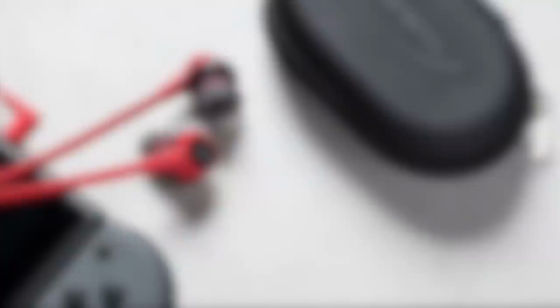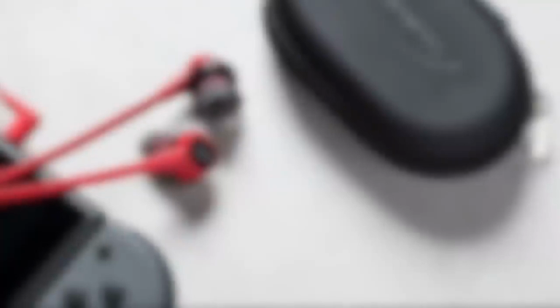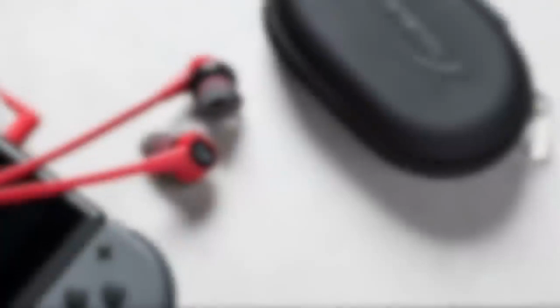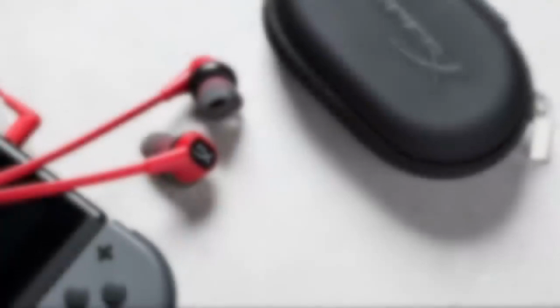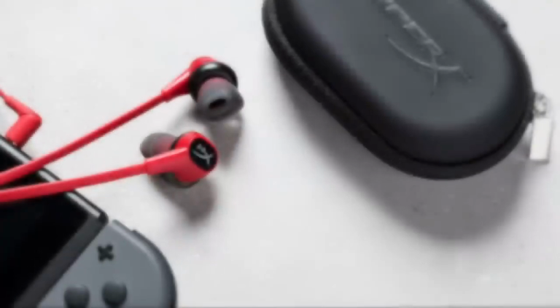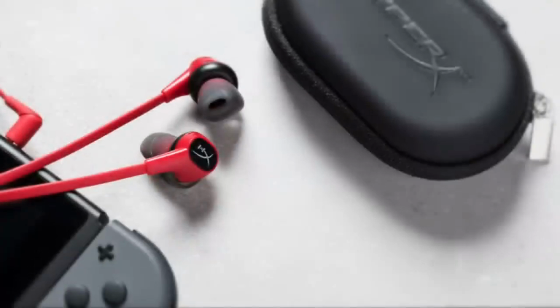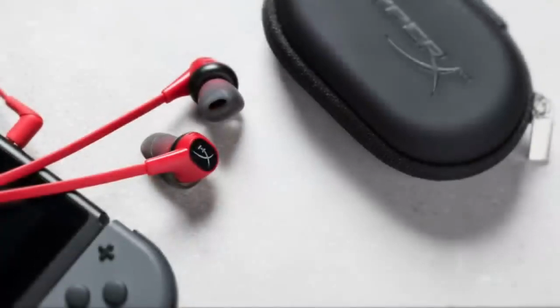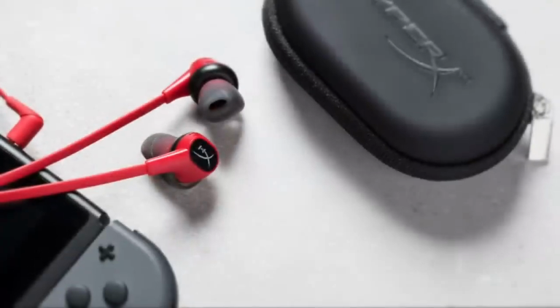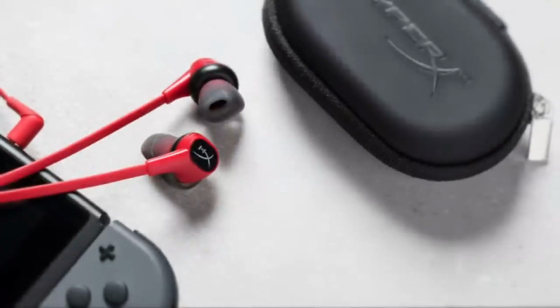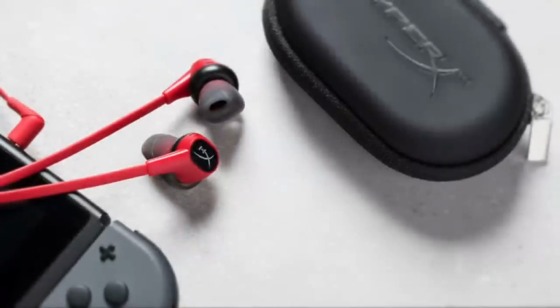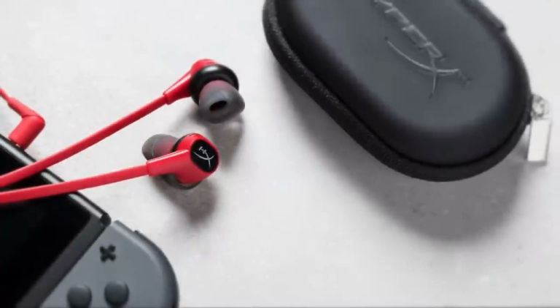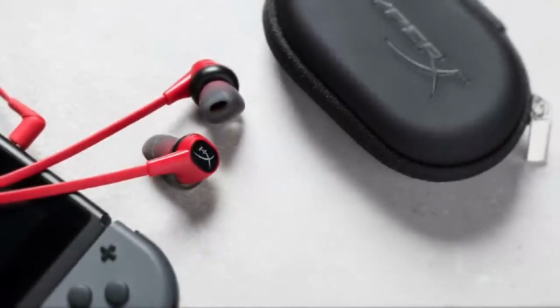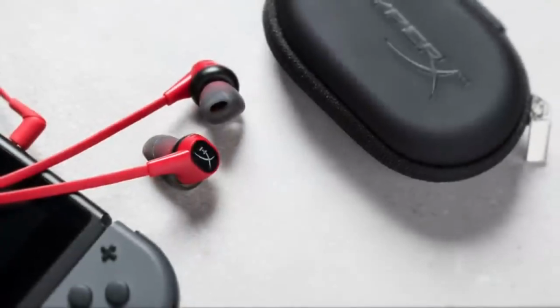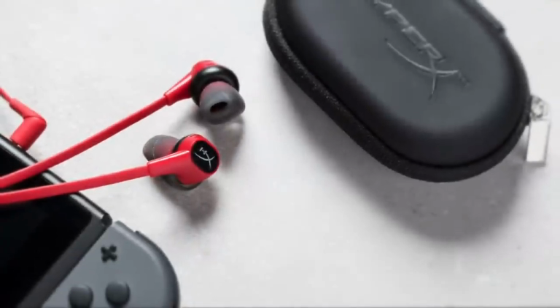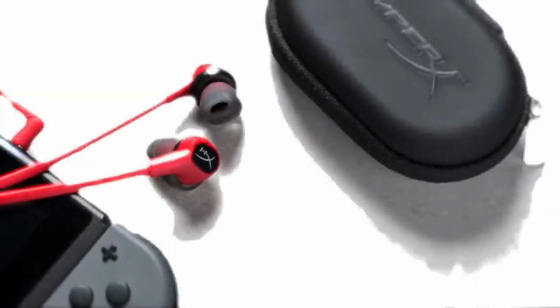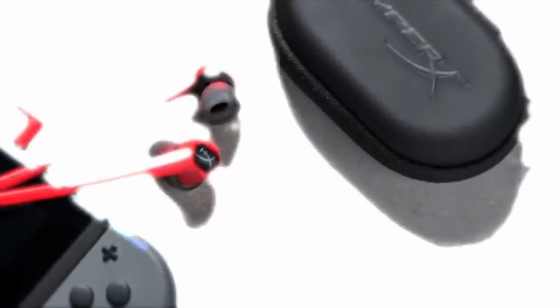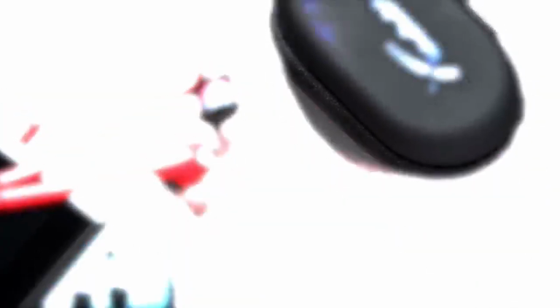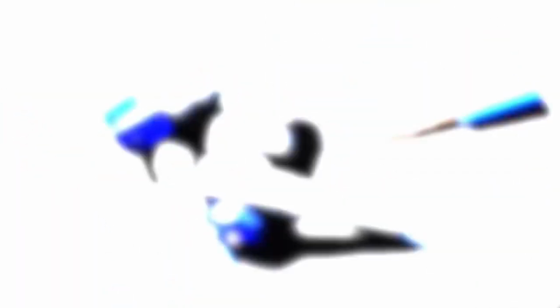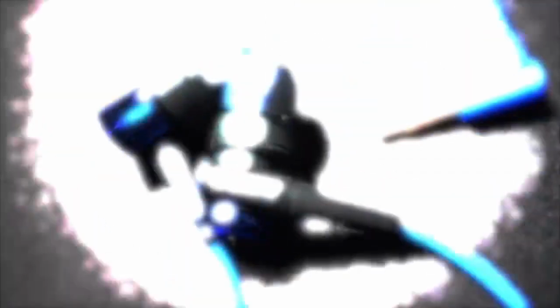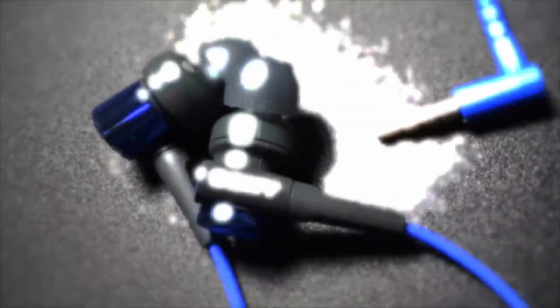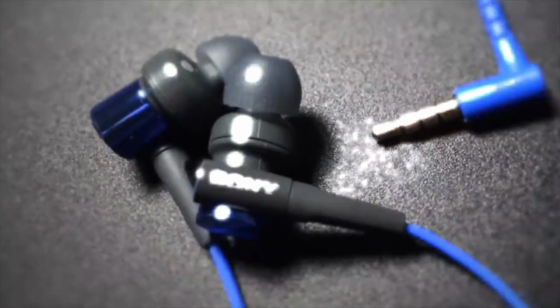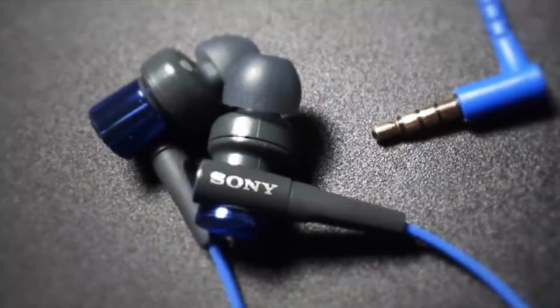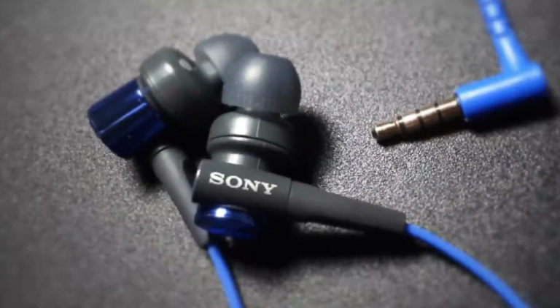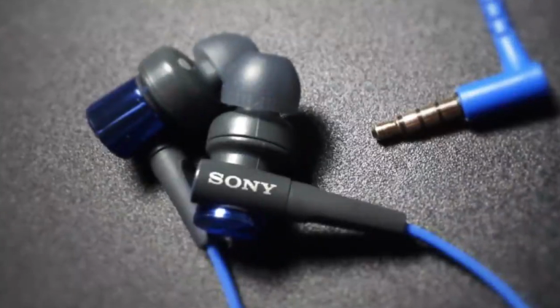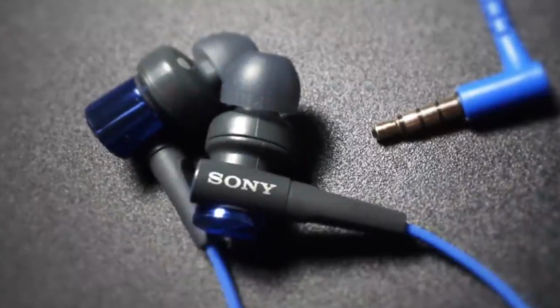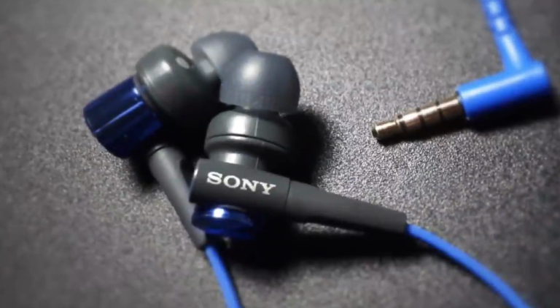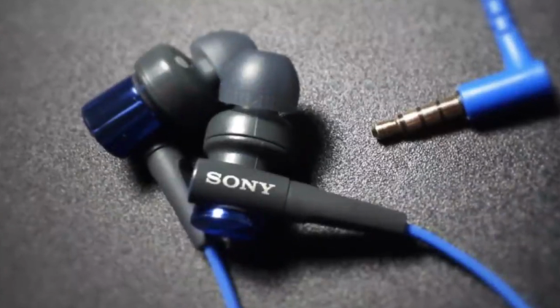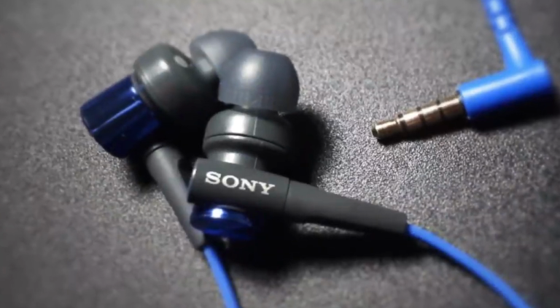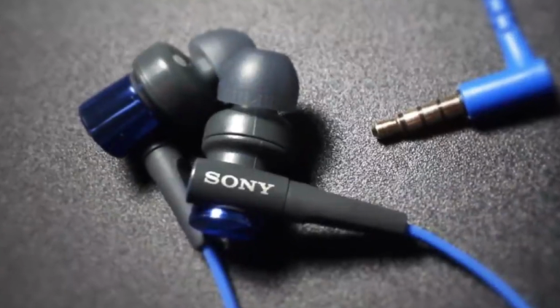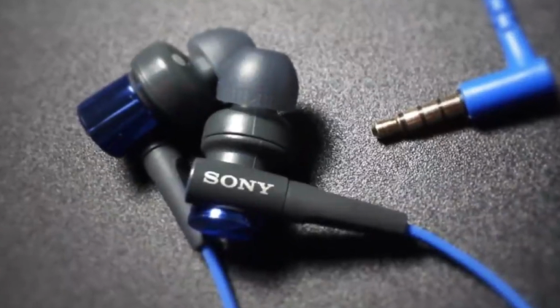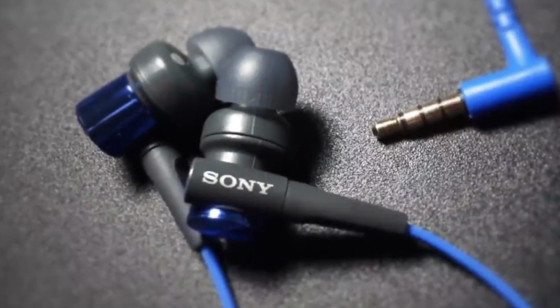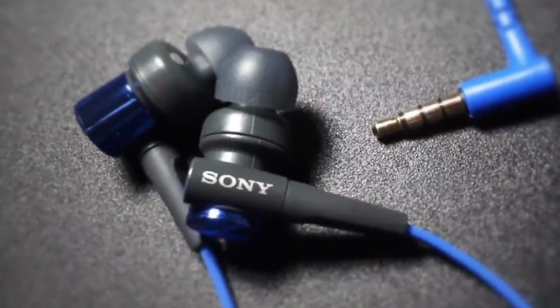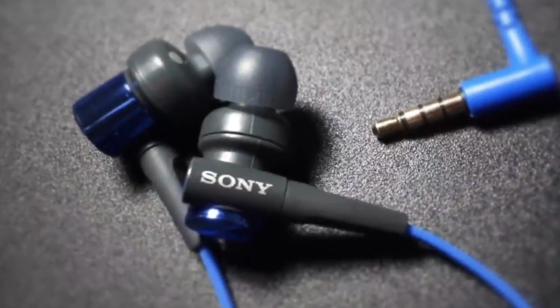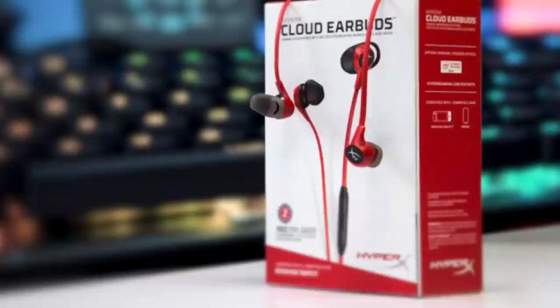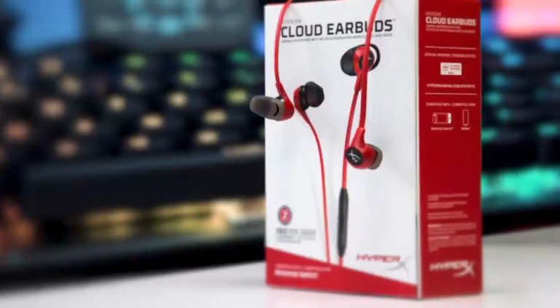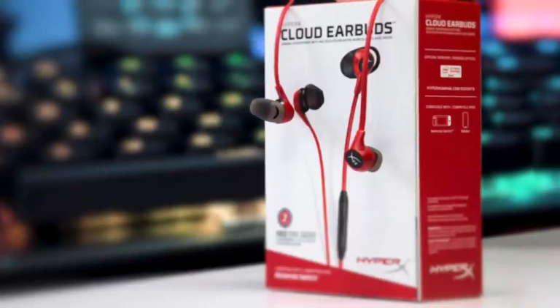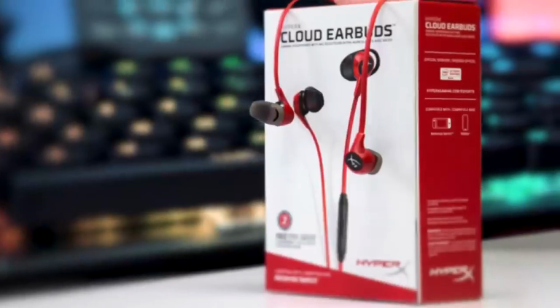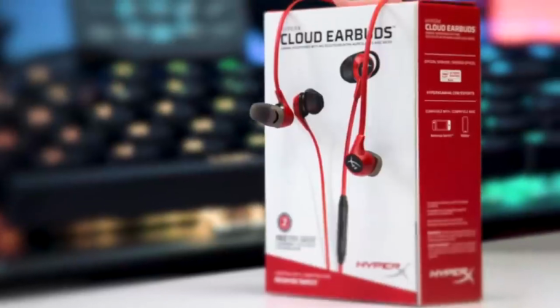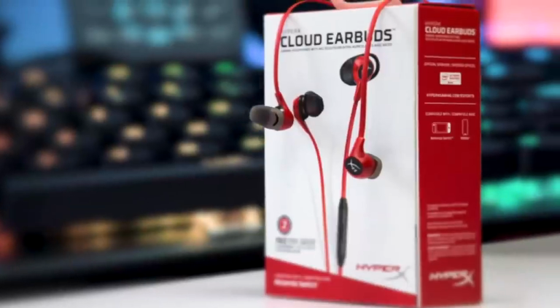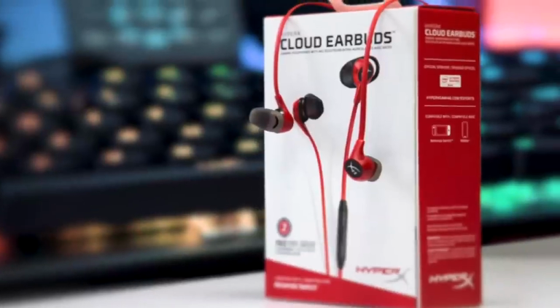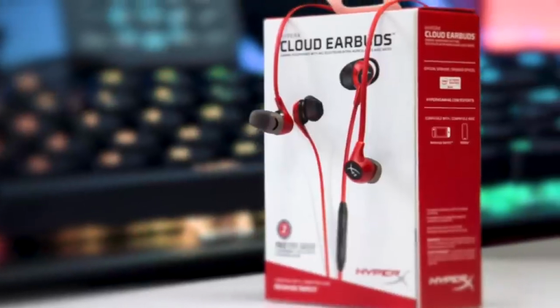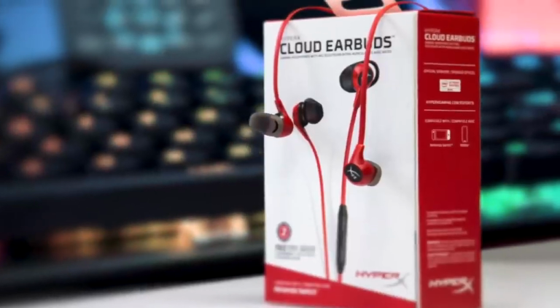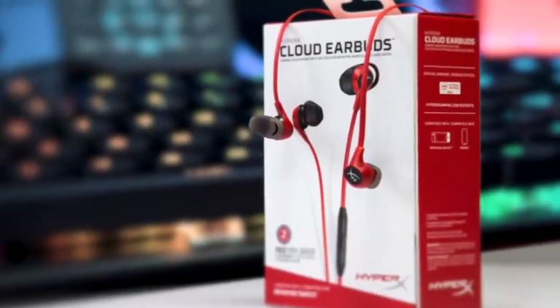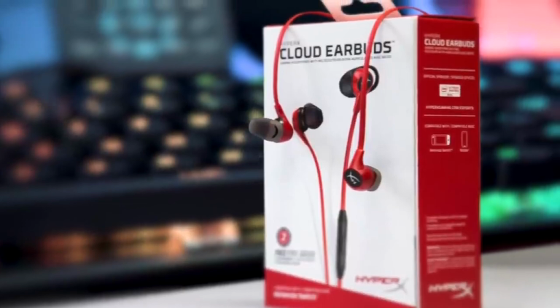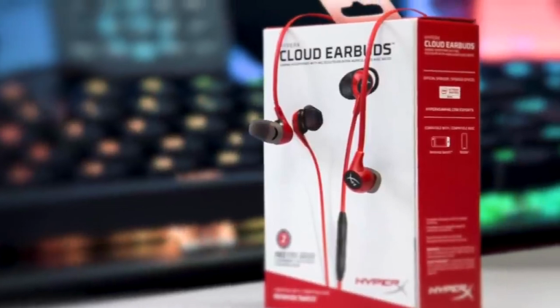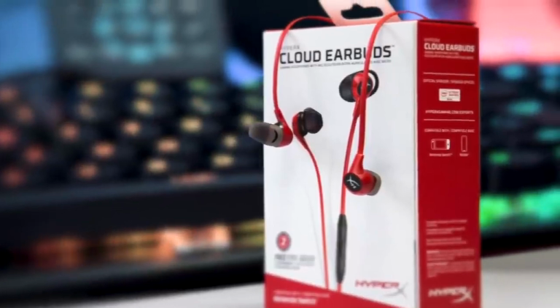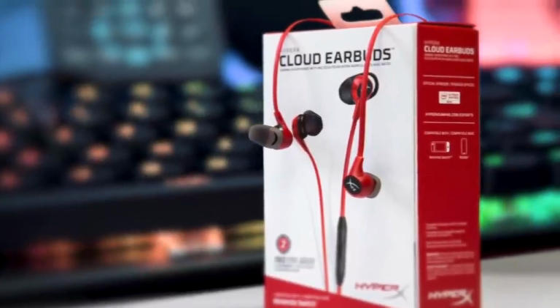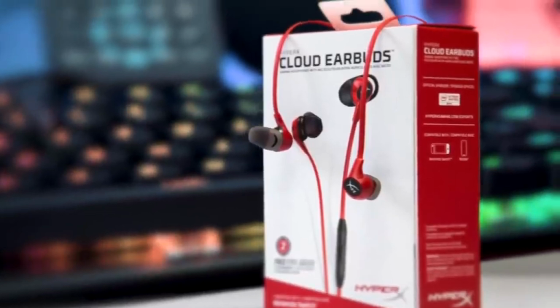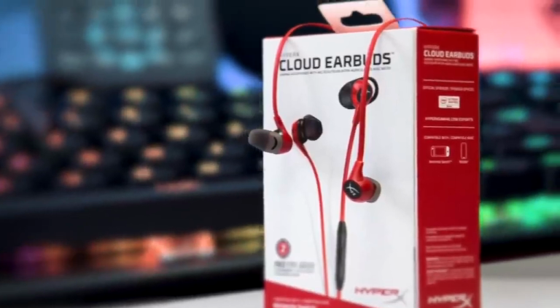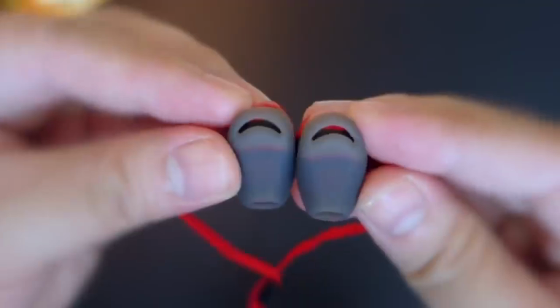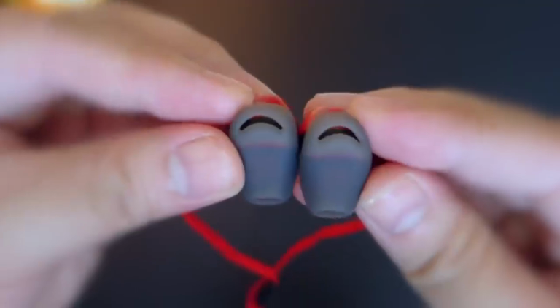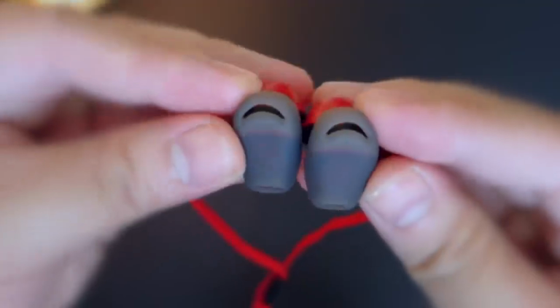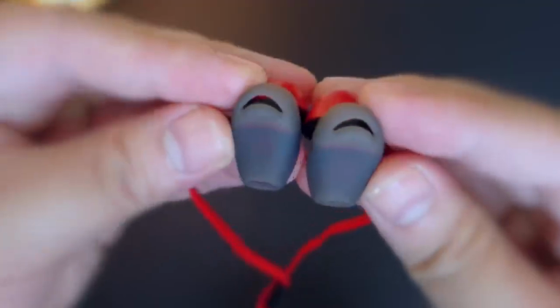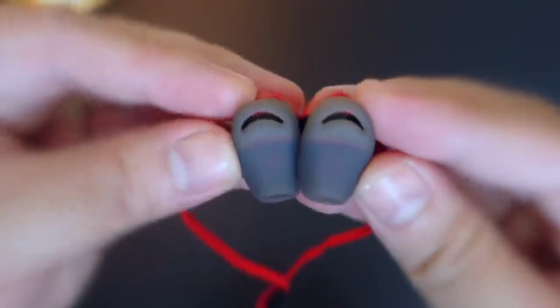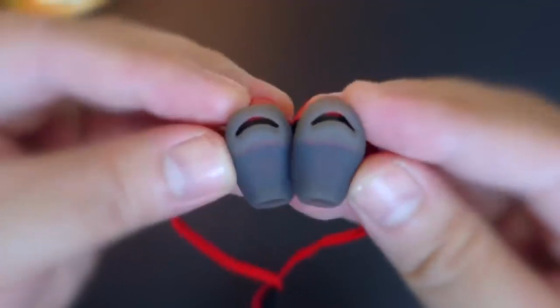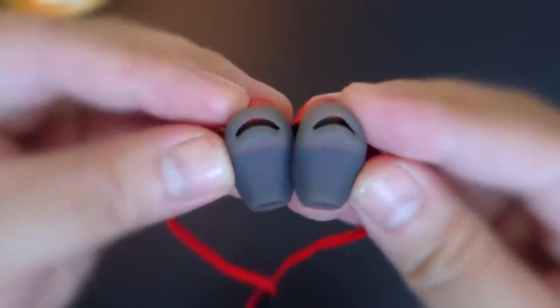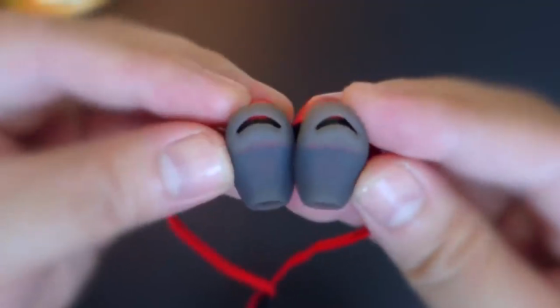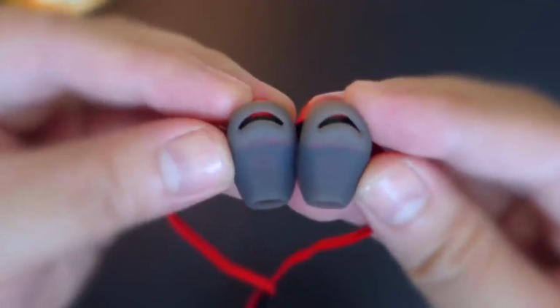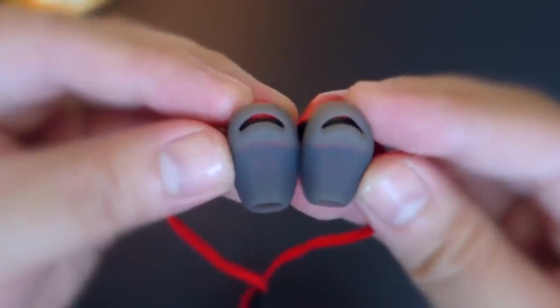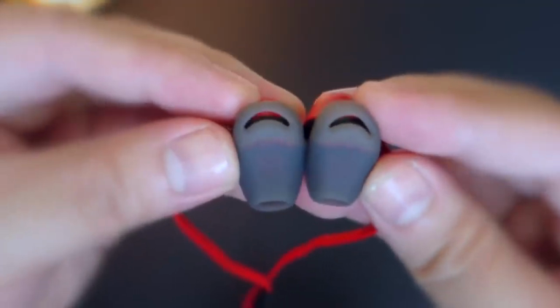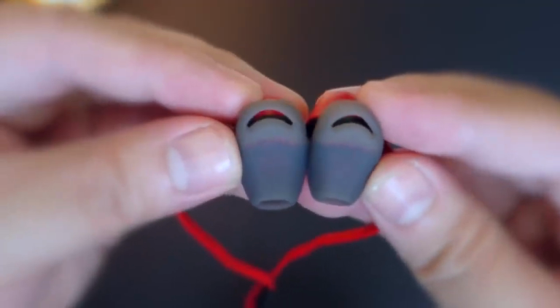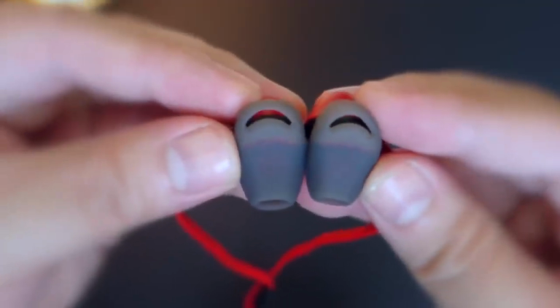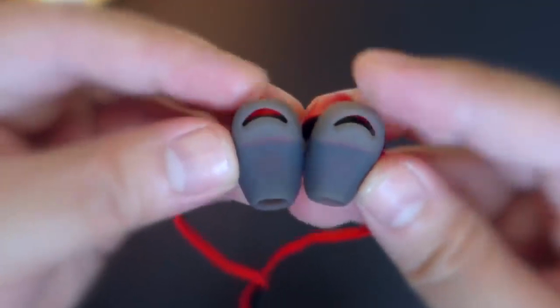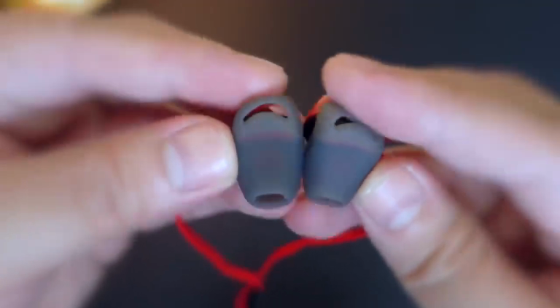Are you wondering what the best gaming earbuds are for this year? If so, stay tuned, because by the end of this short video, you'll know exactly which one to choose.